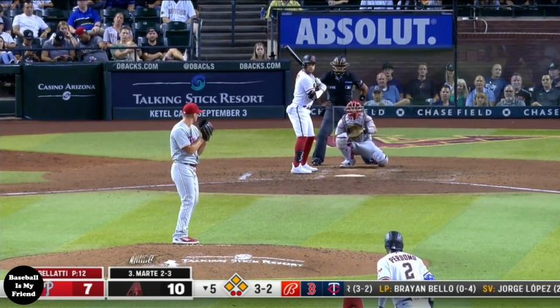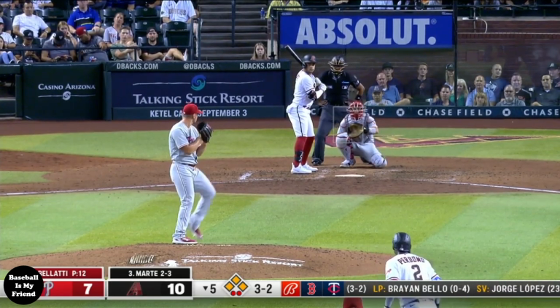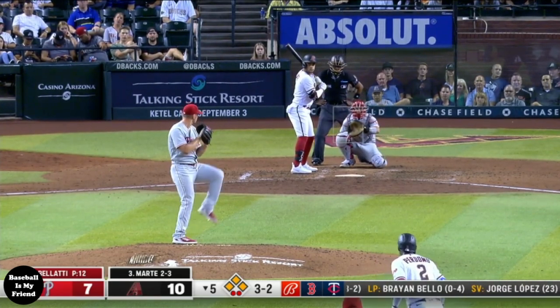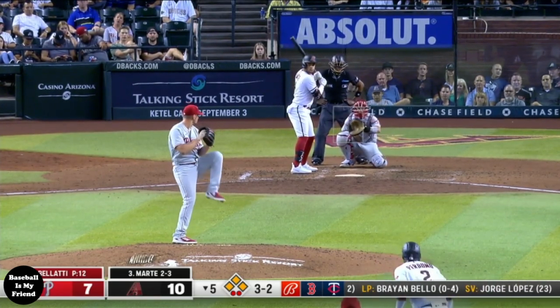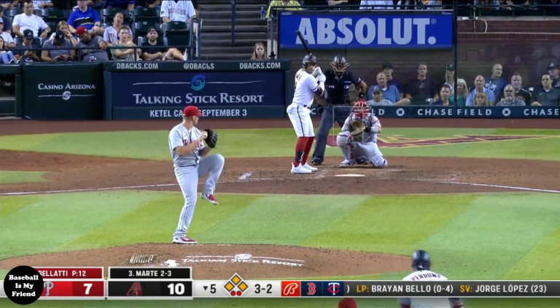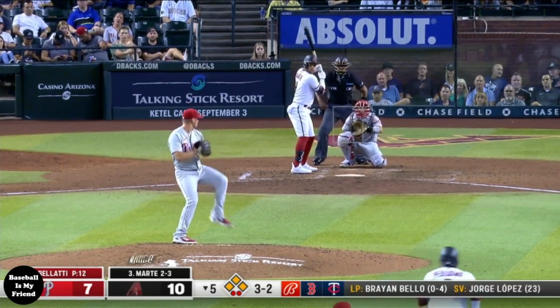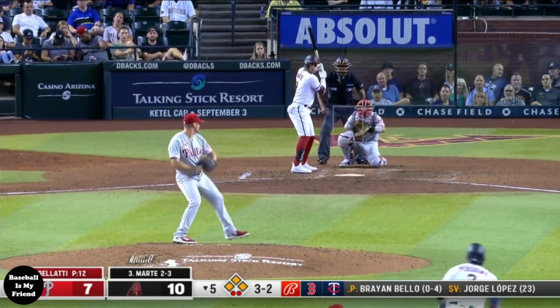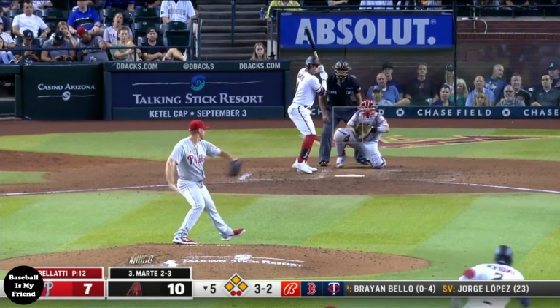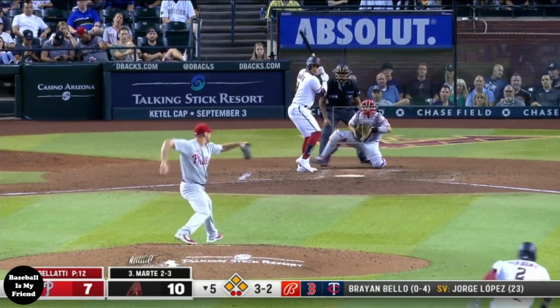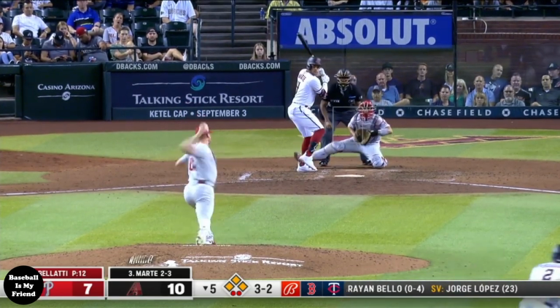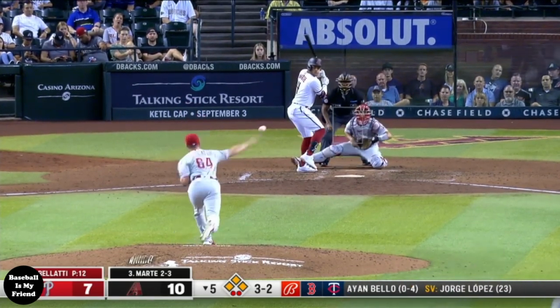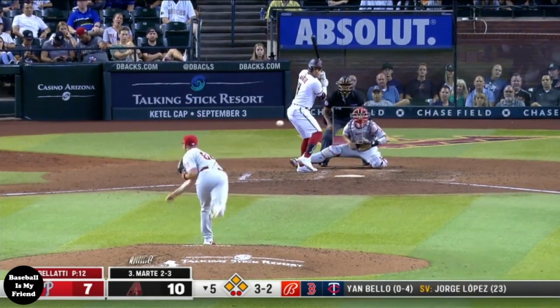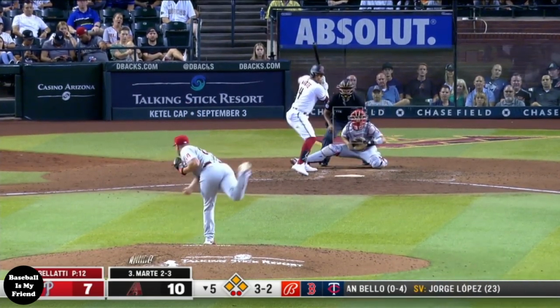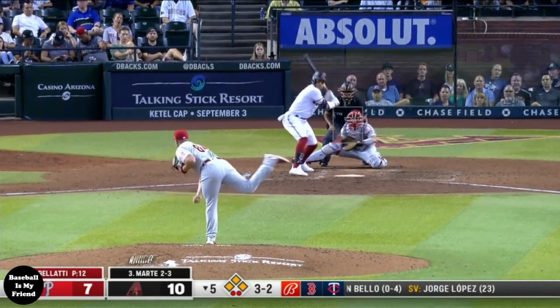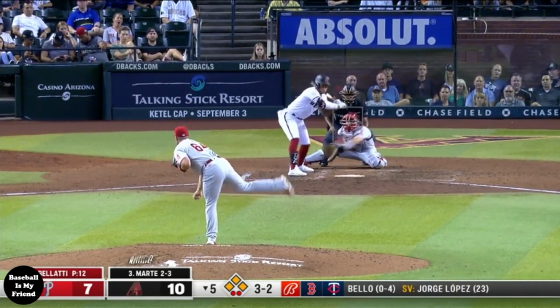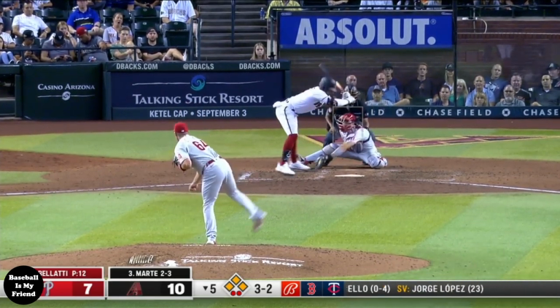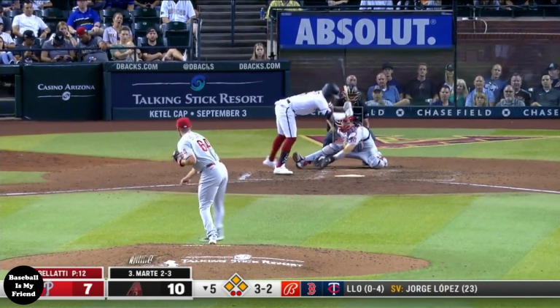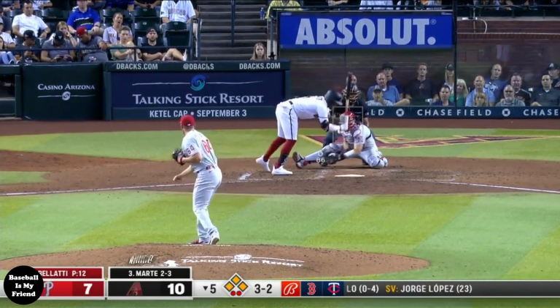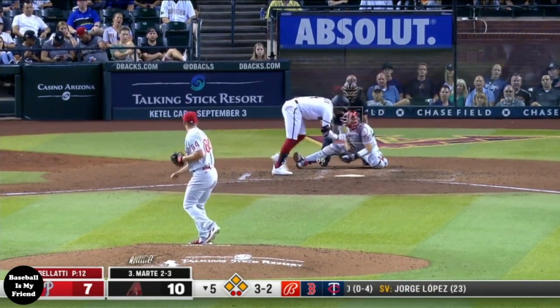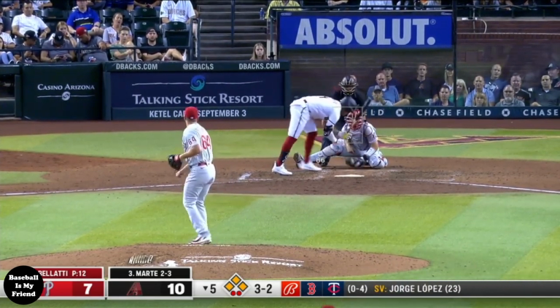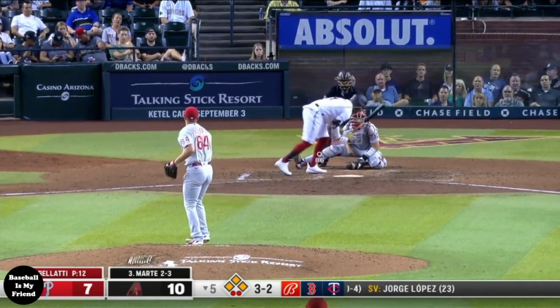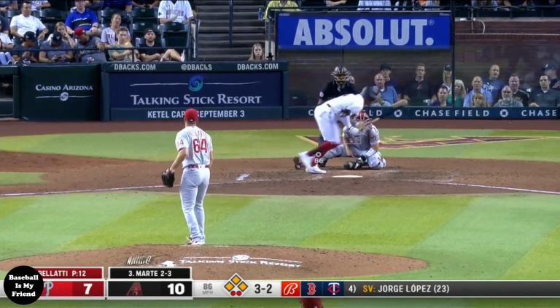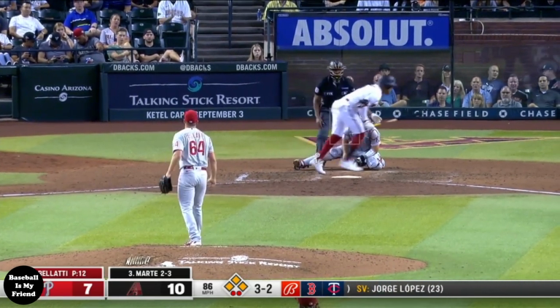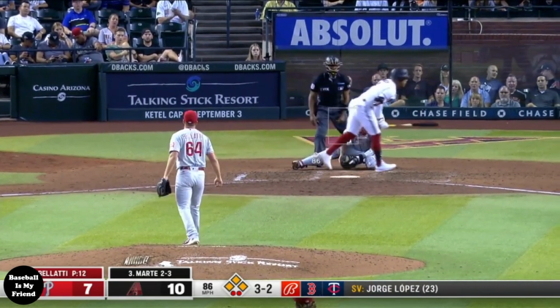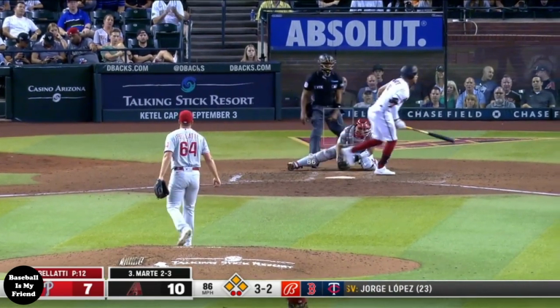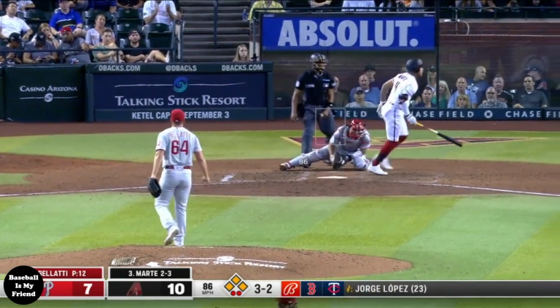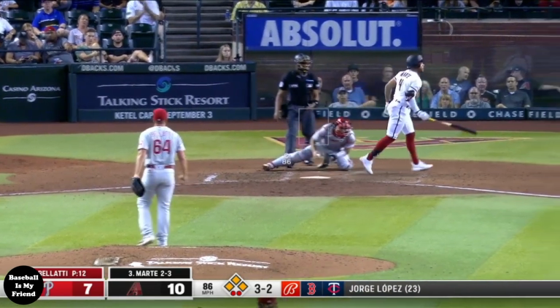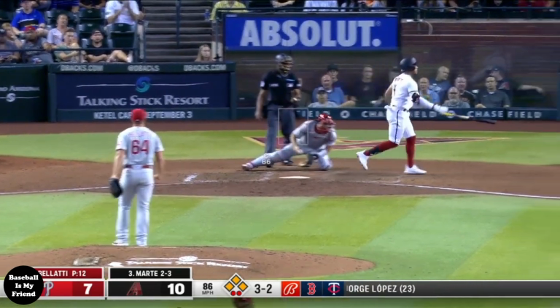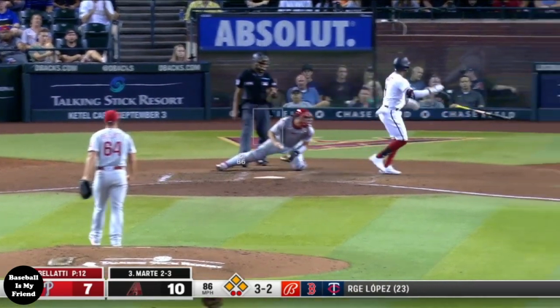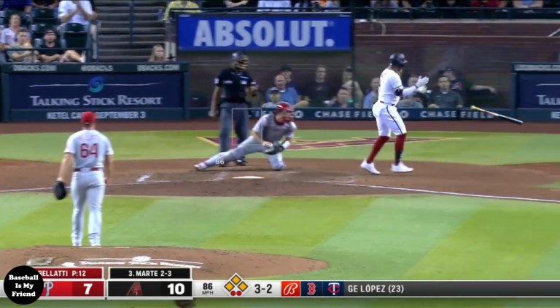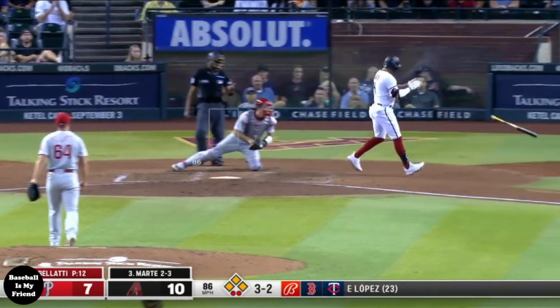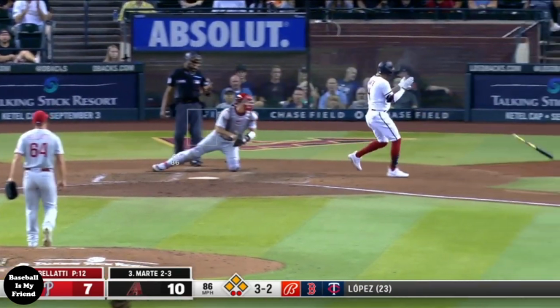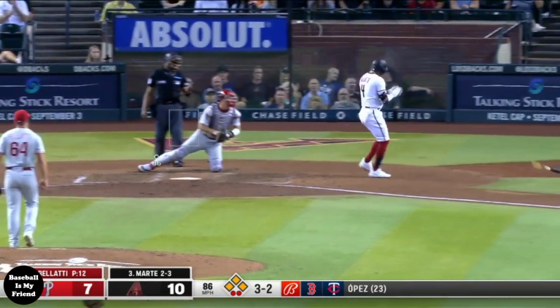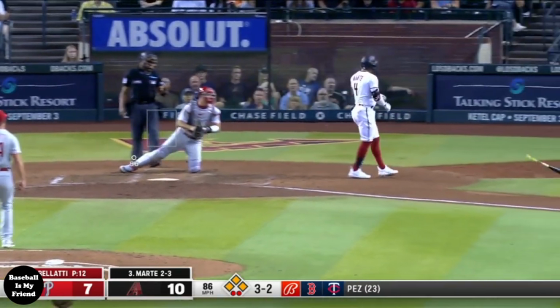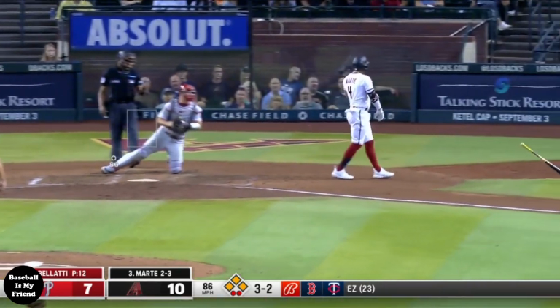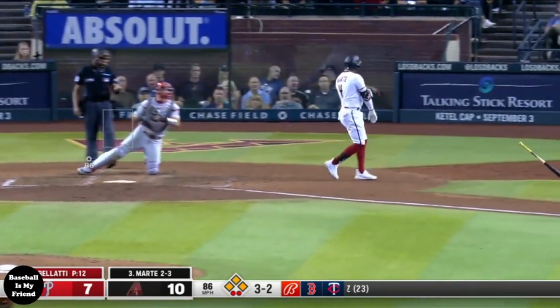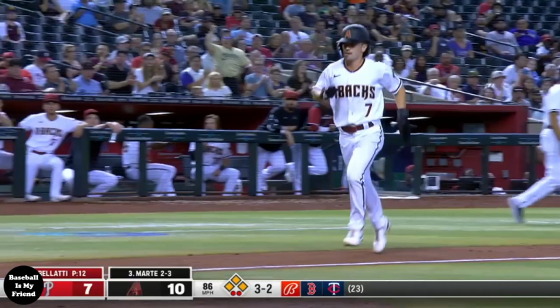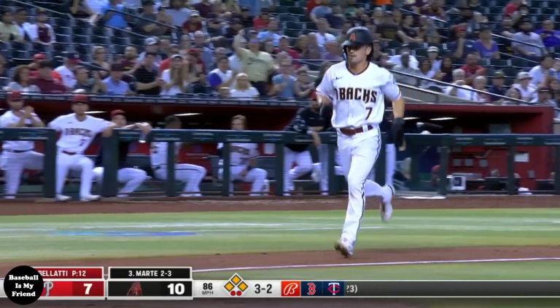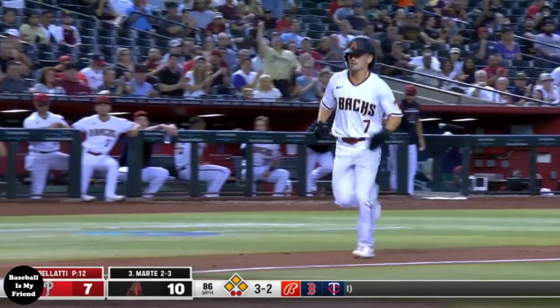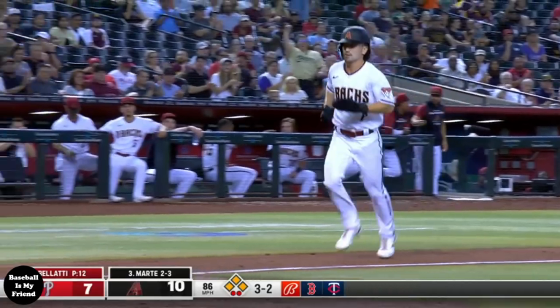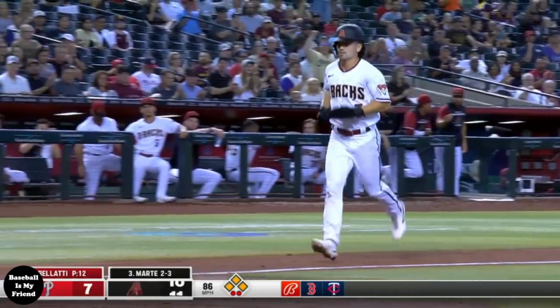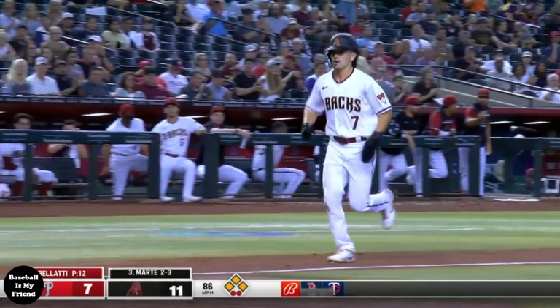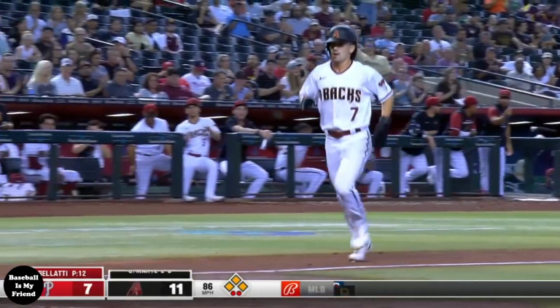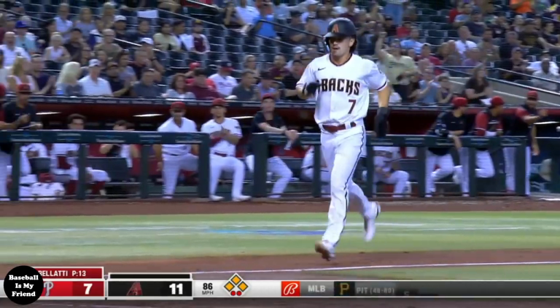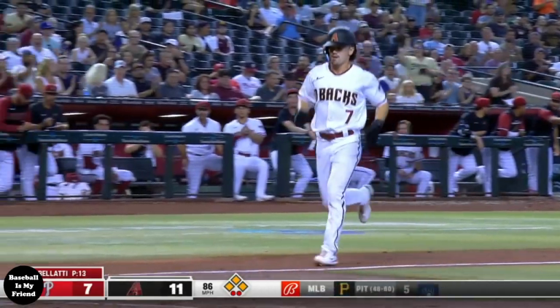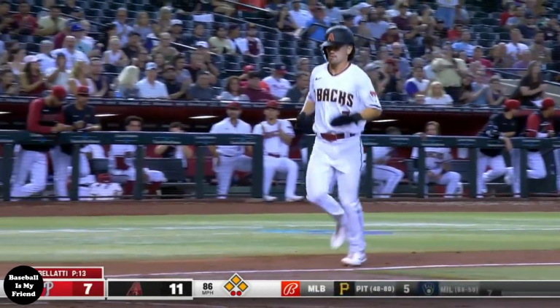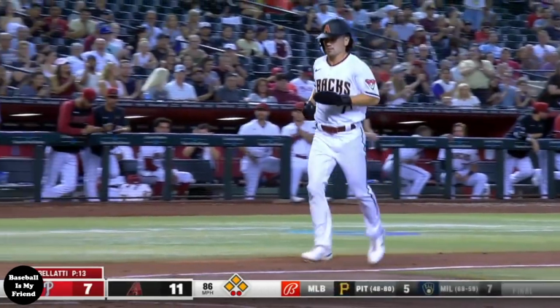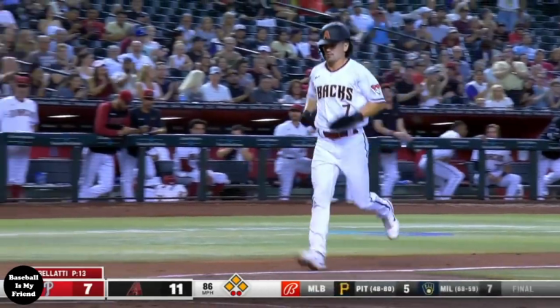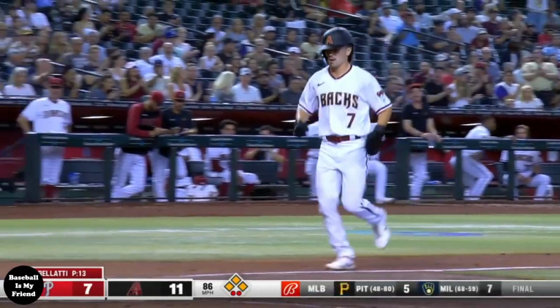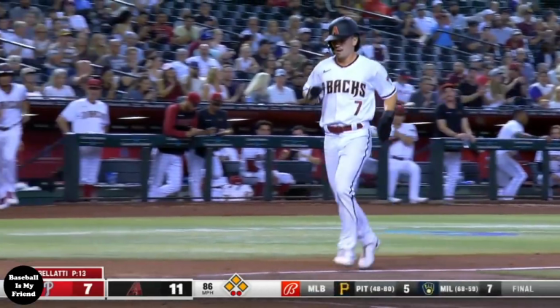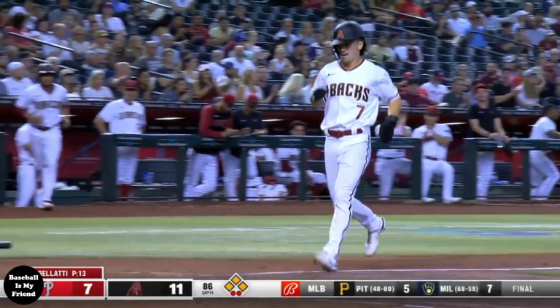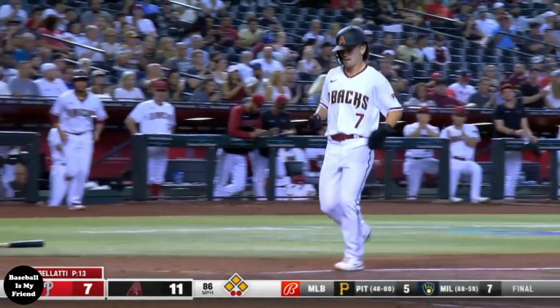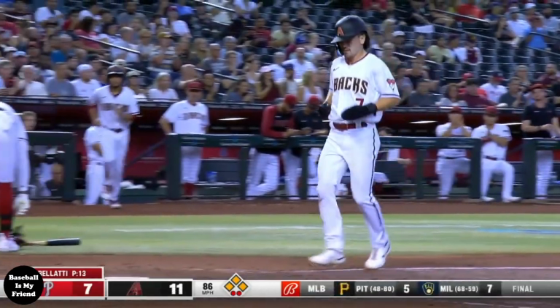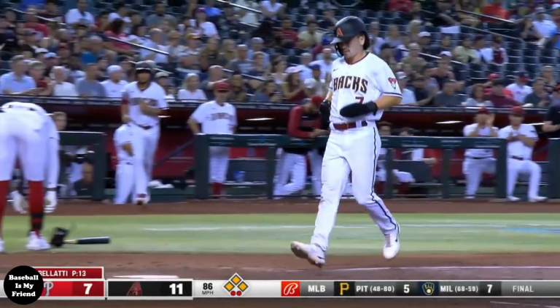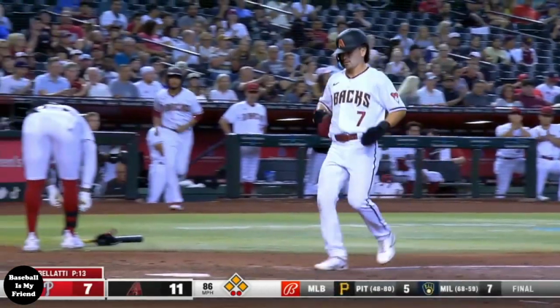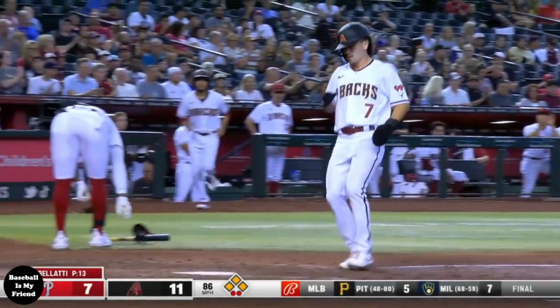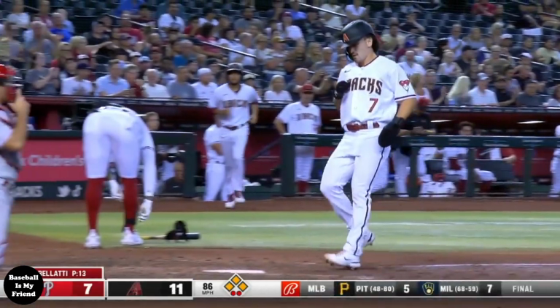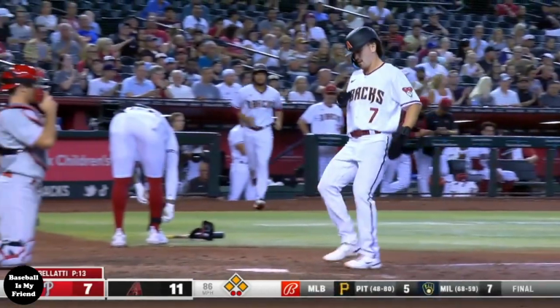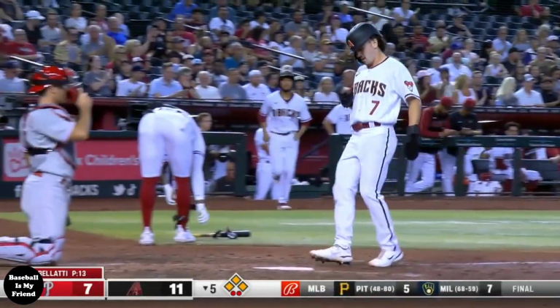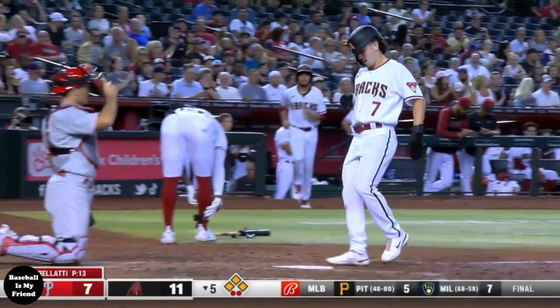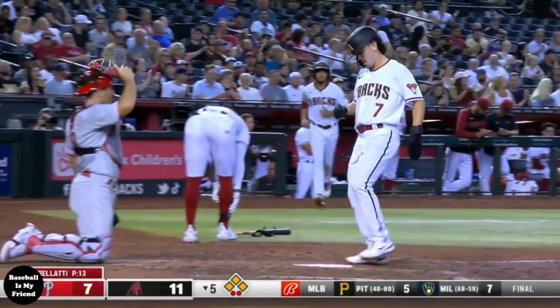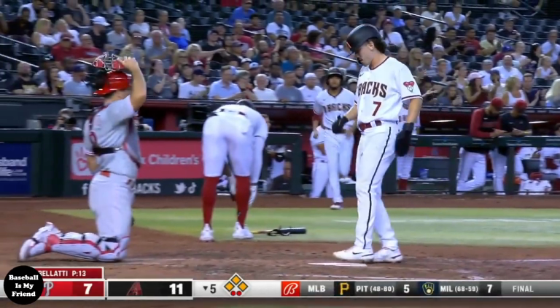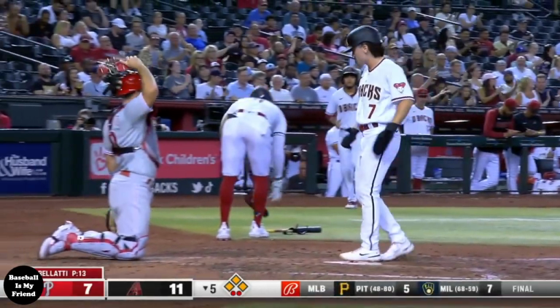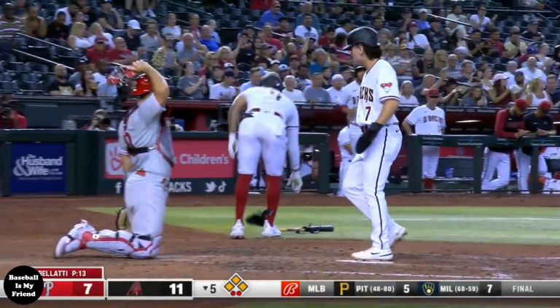Carroll is now on third, and Ketel Marte draws the bases-loaded walk — and that's another run for Carroll.